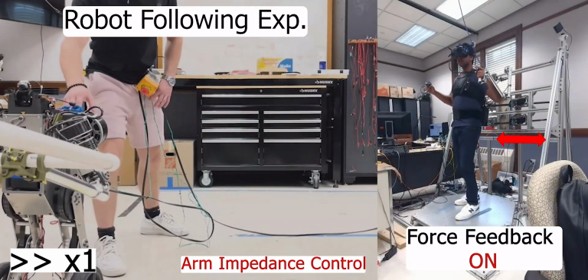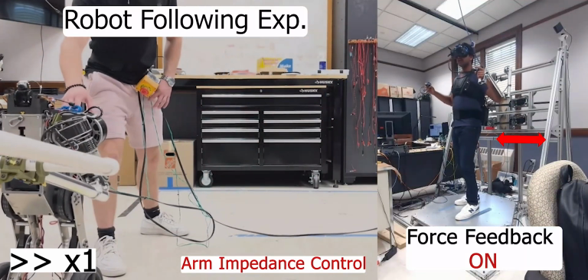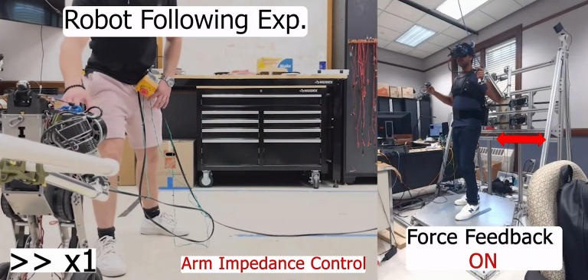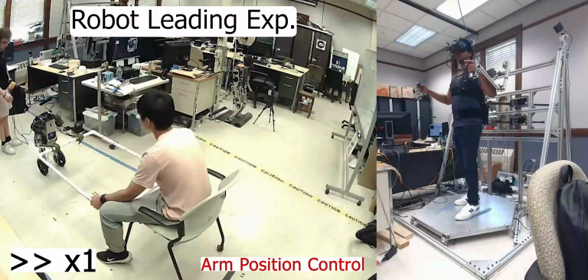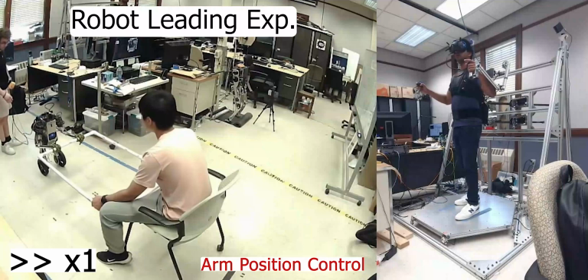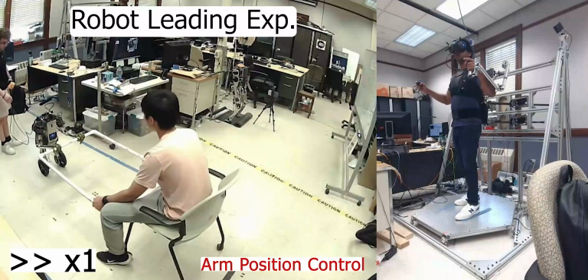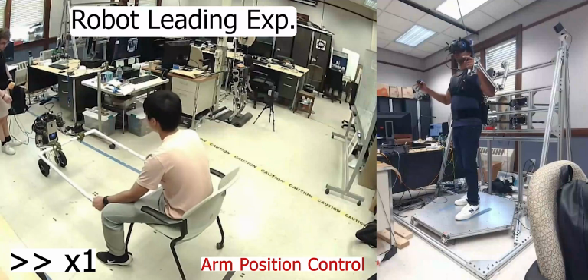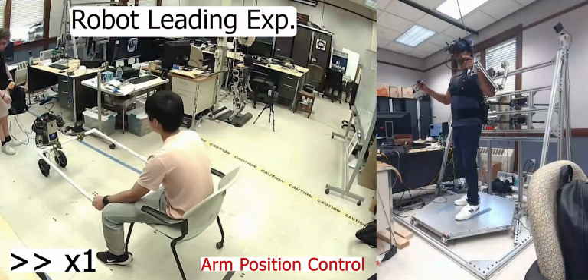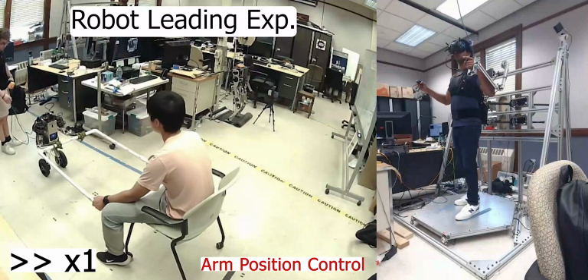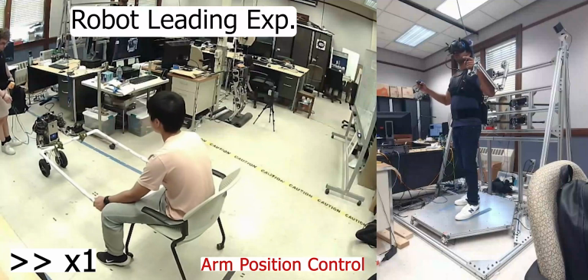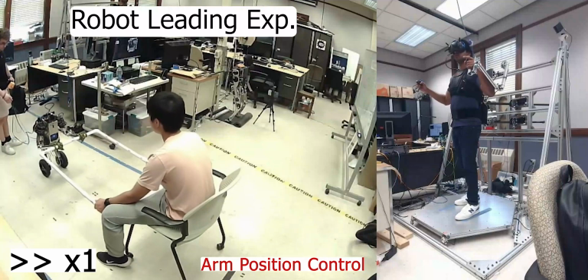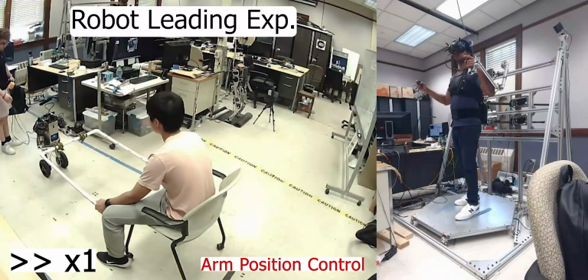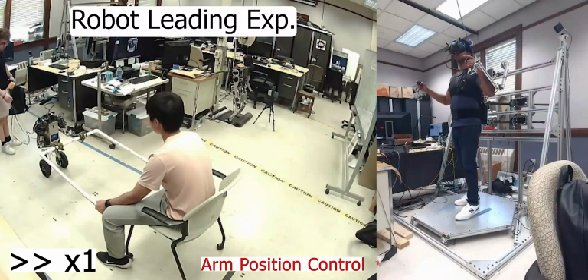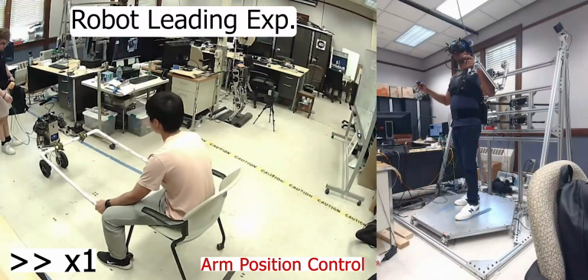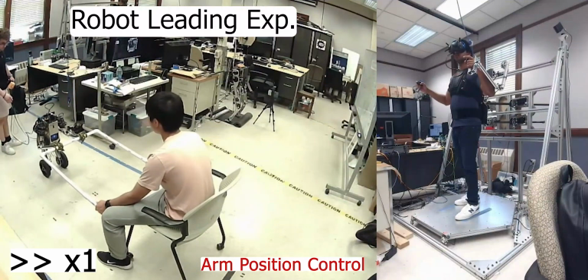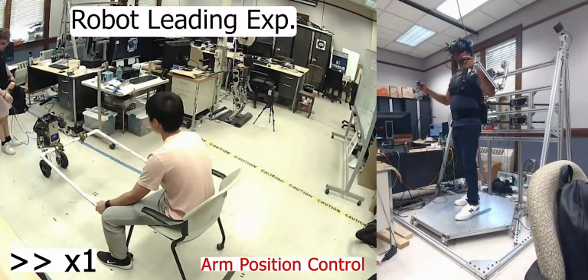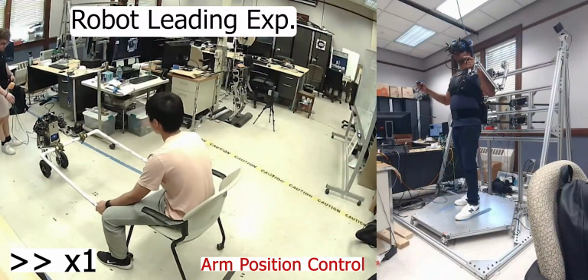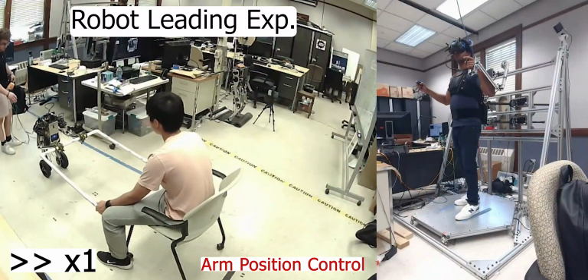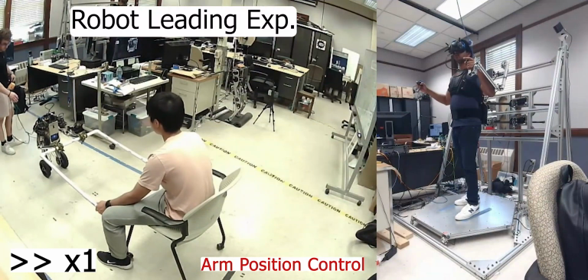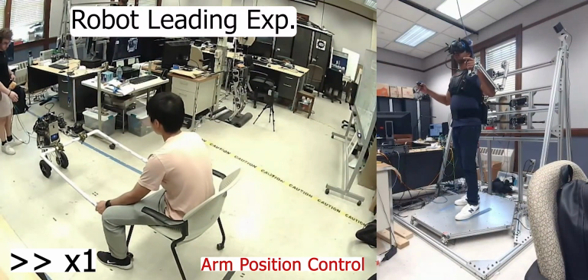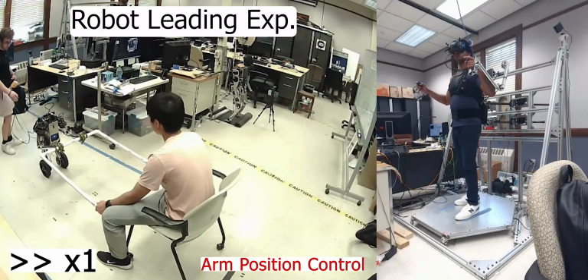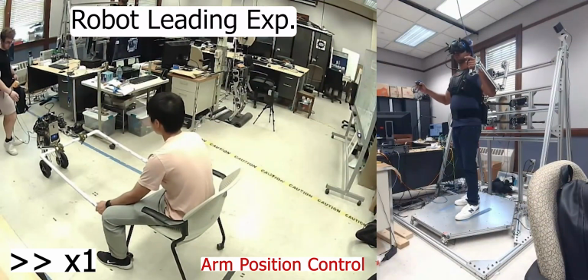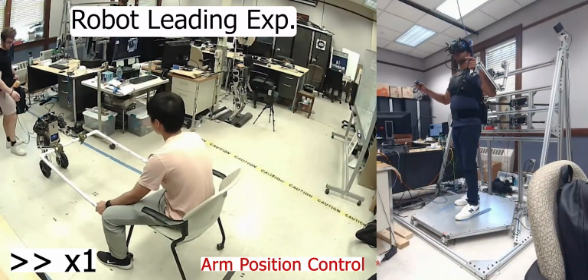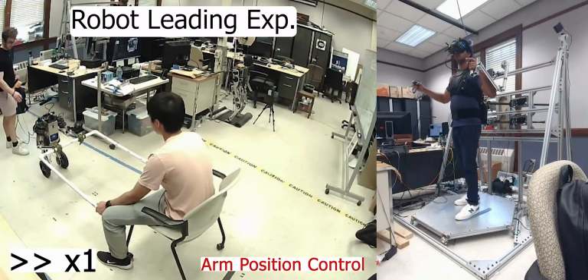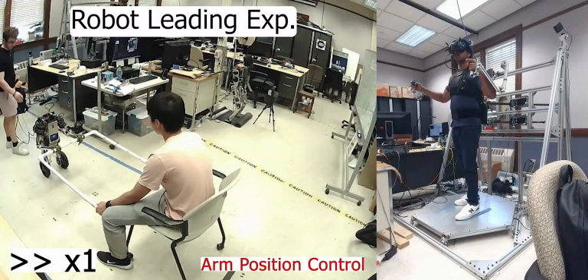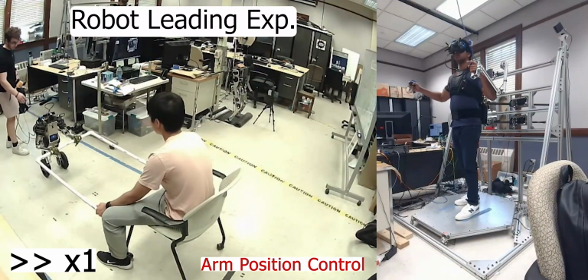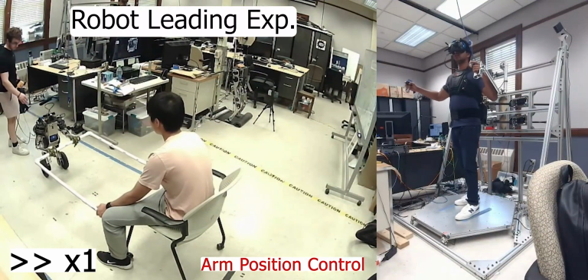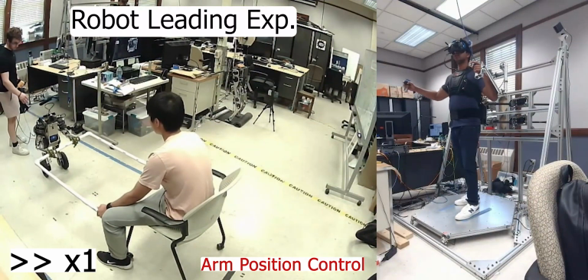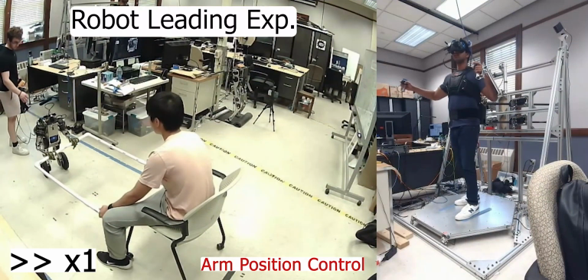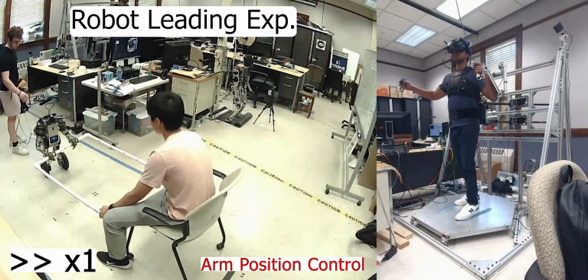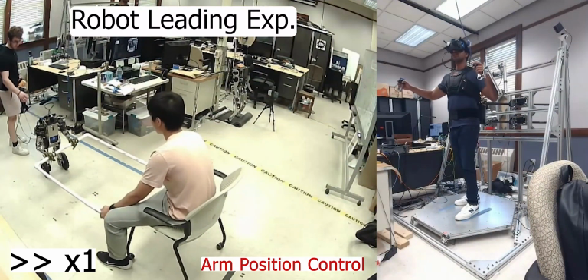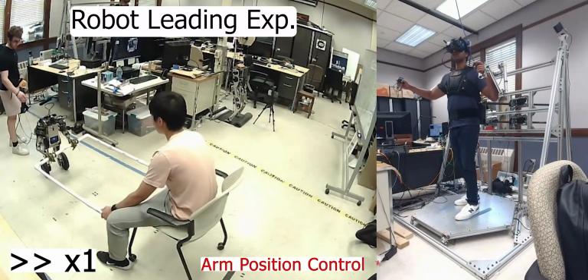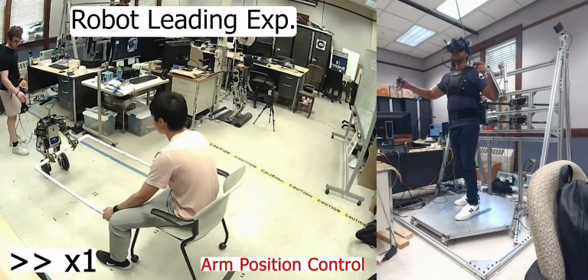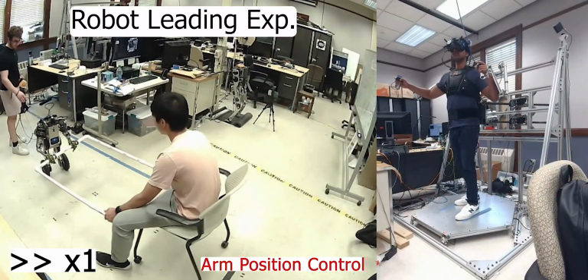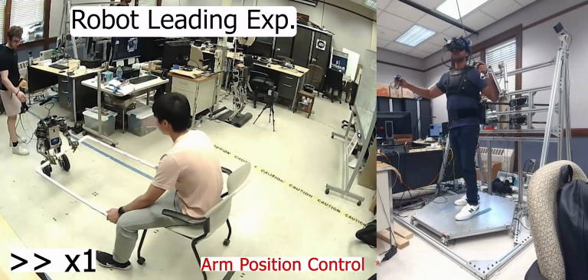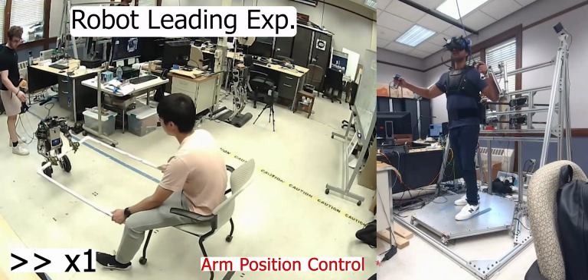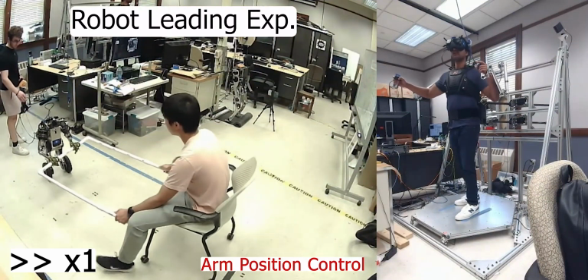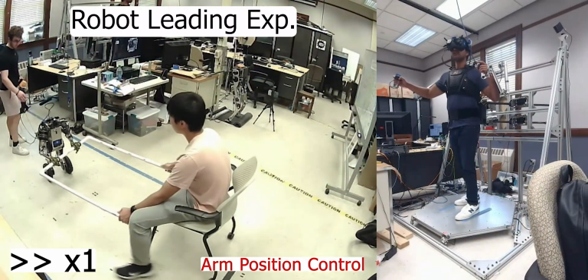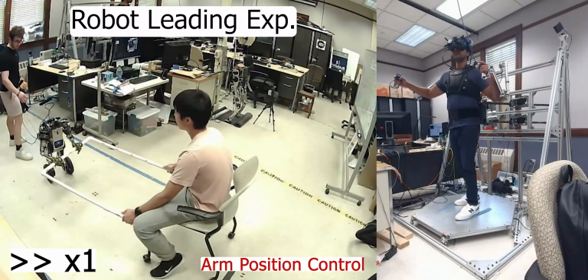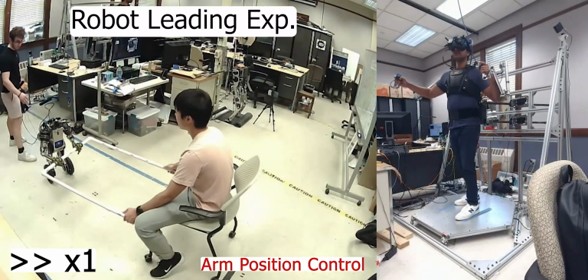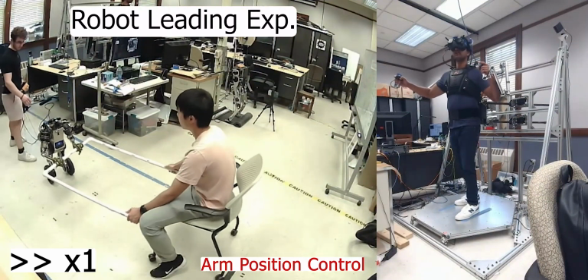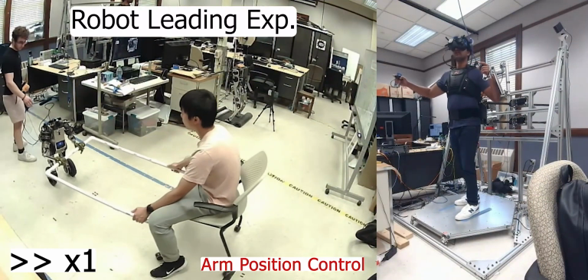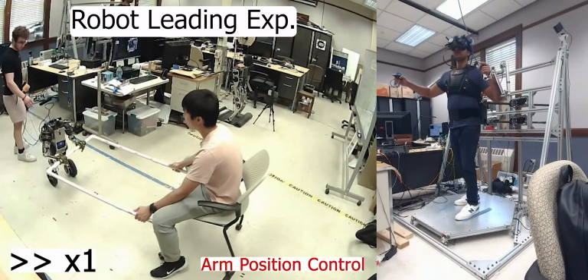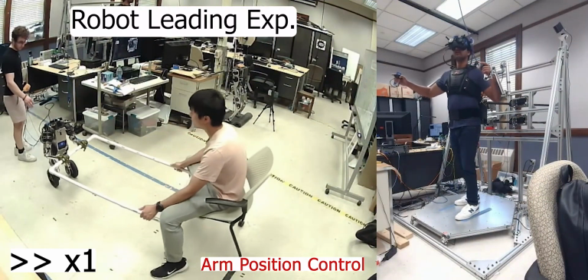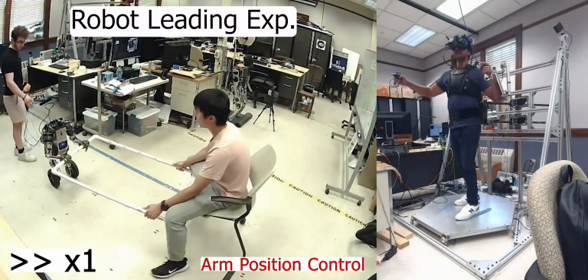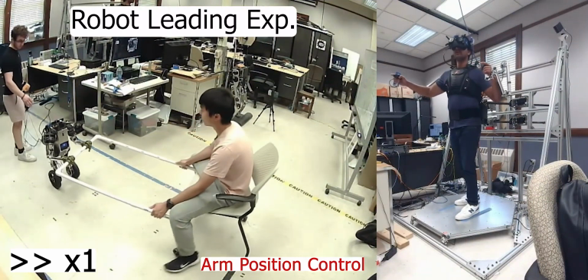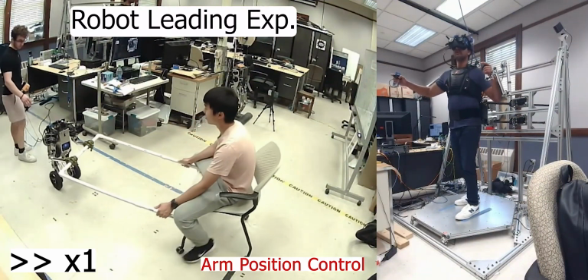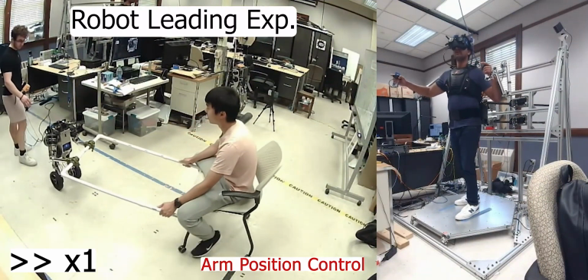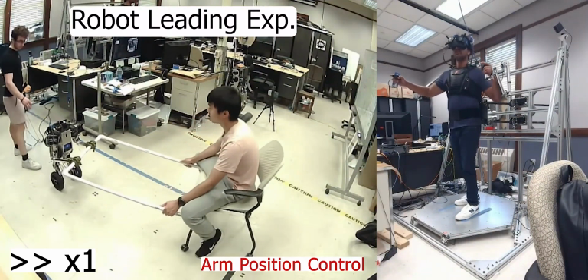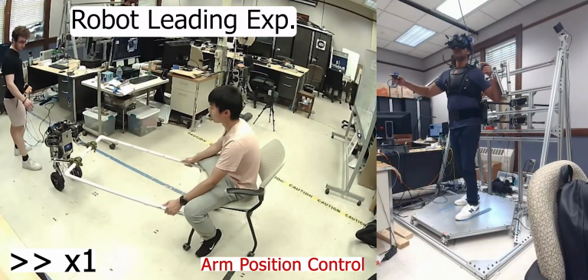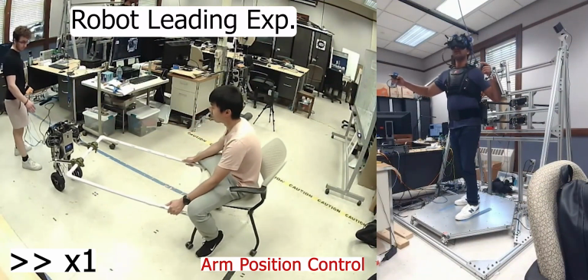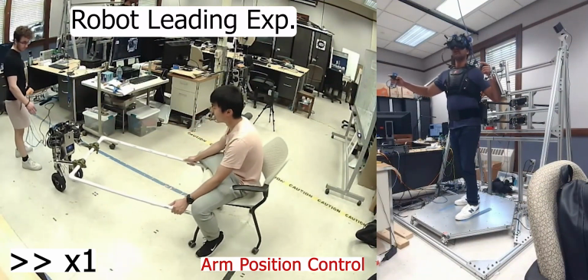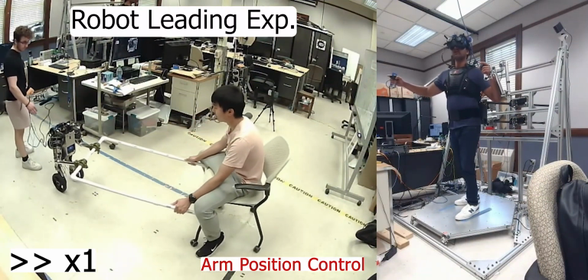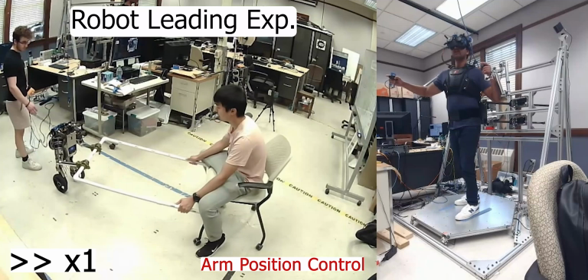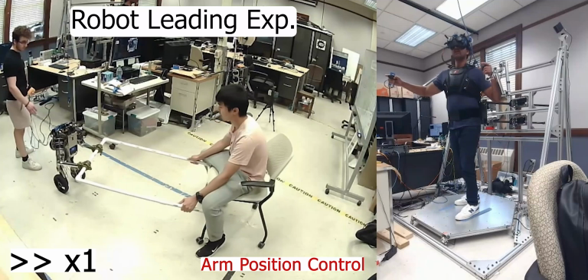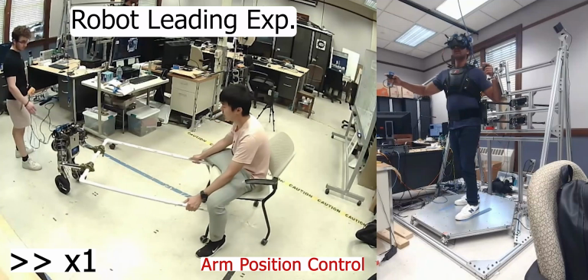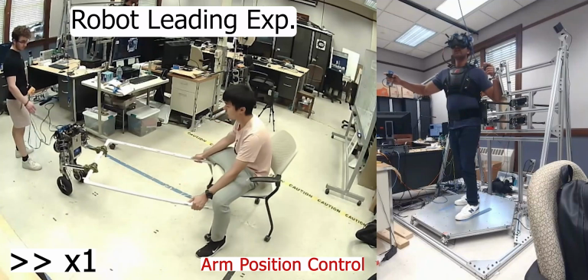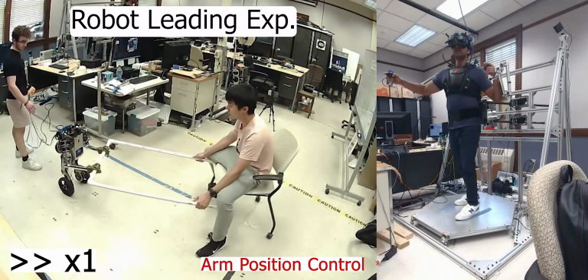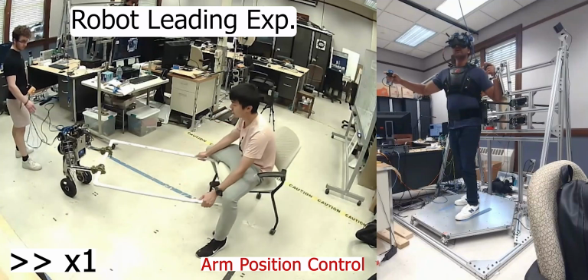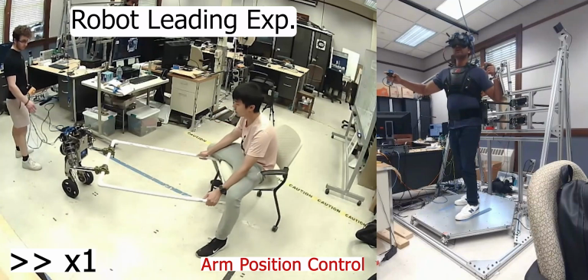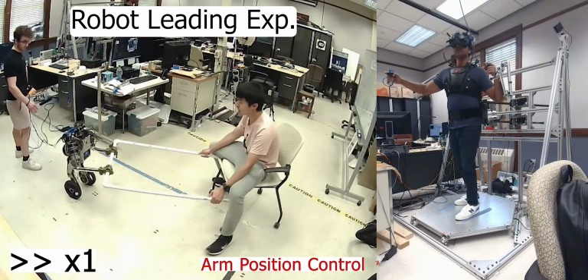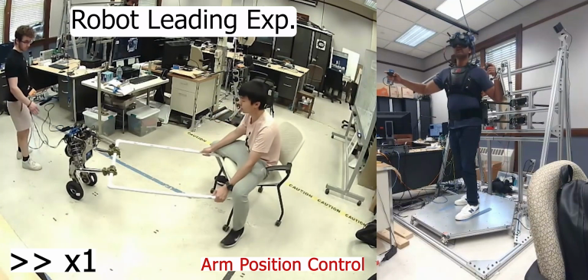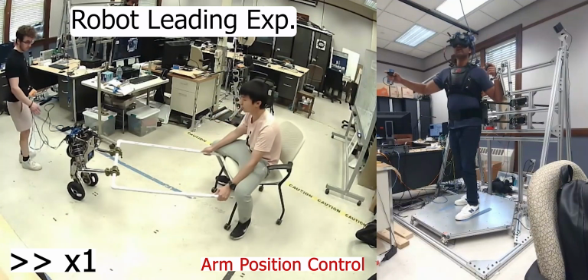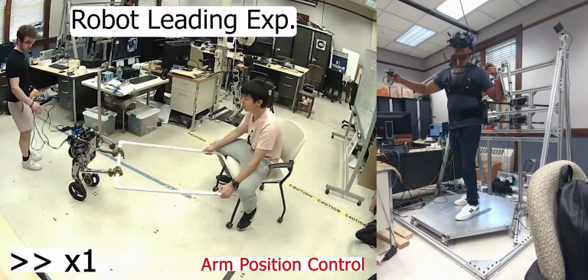For a leader-like role, the pilot chooses joint position control of the arms to render a stiffer interface, rotate the object, and guide the collaborator.